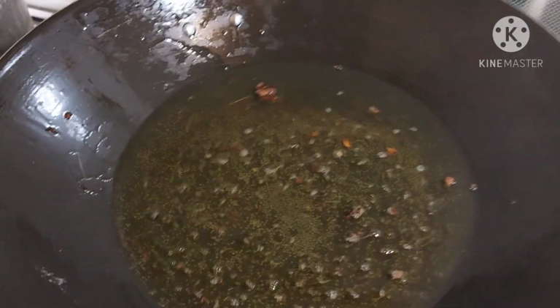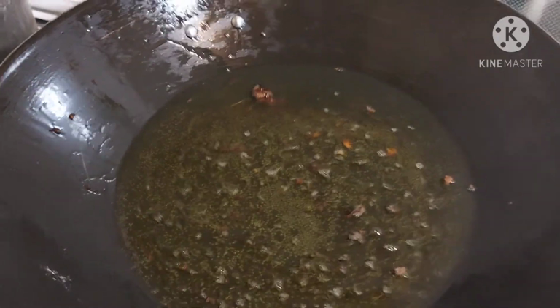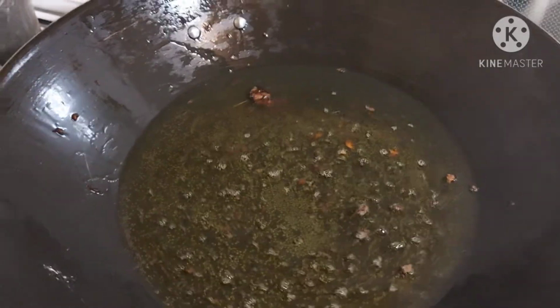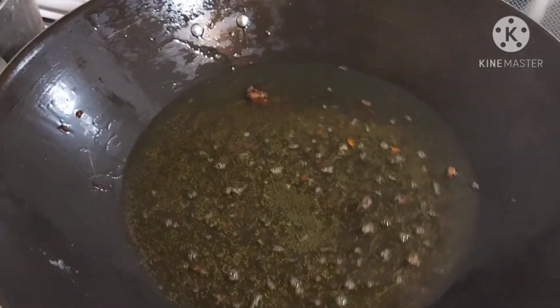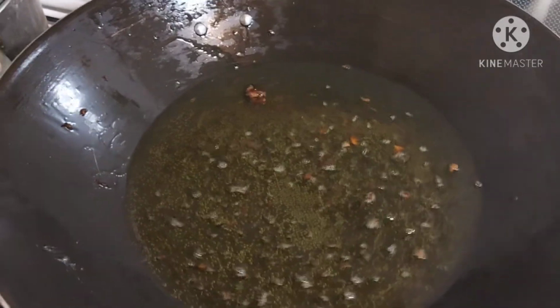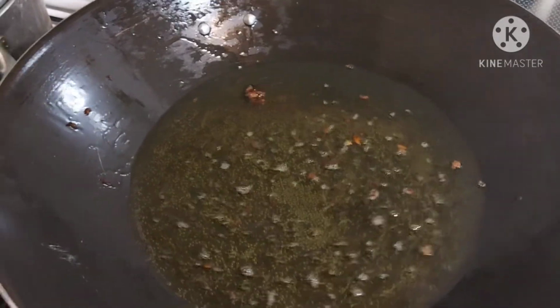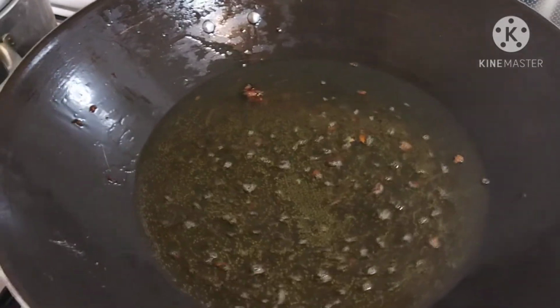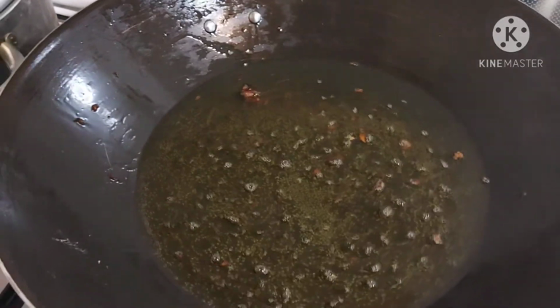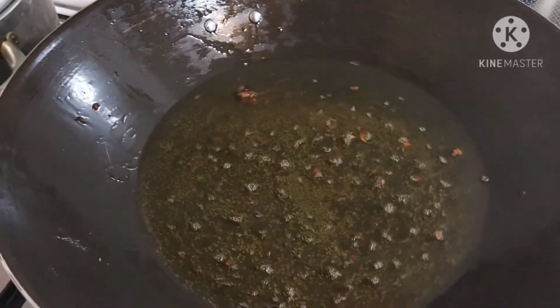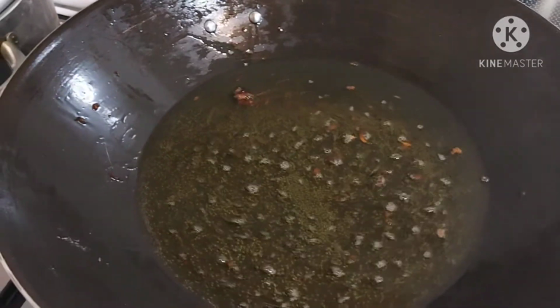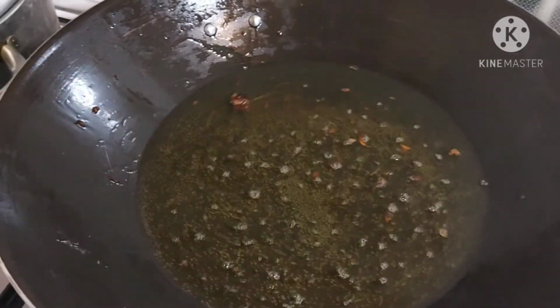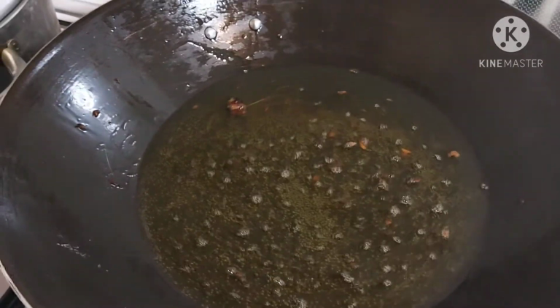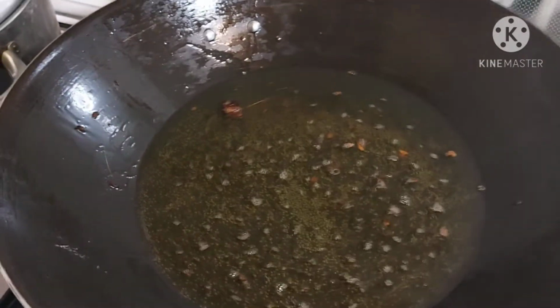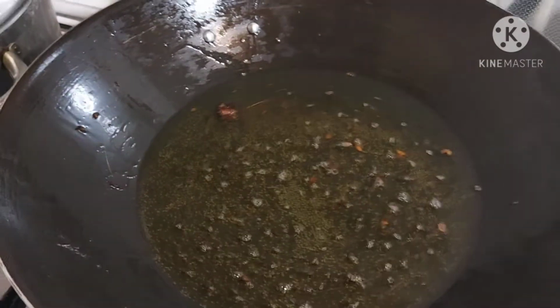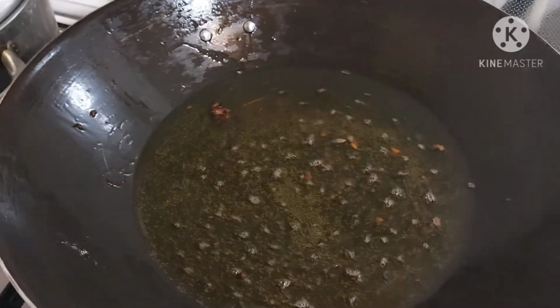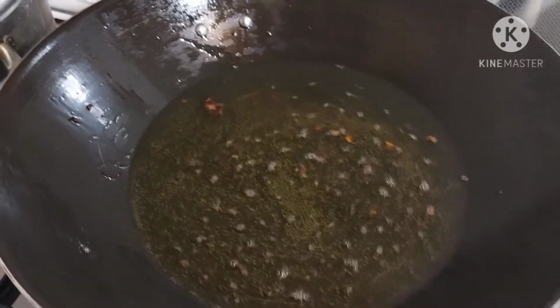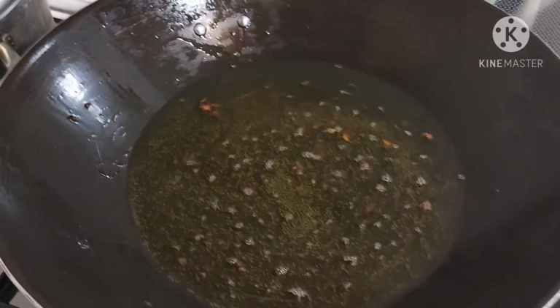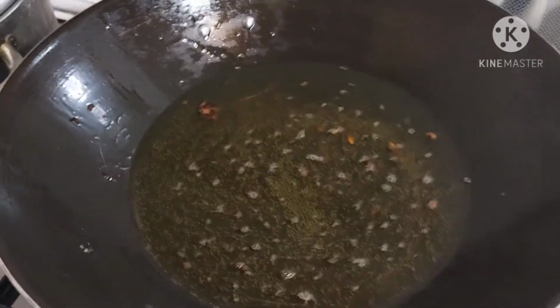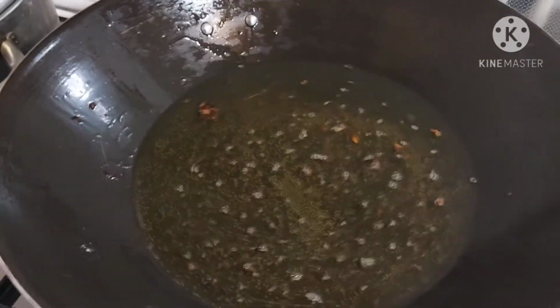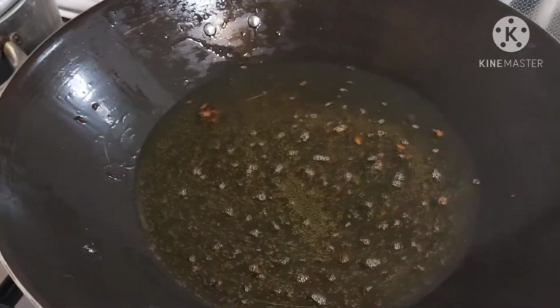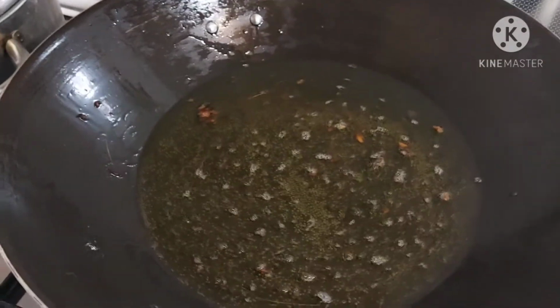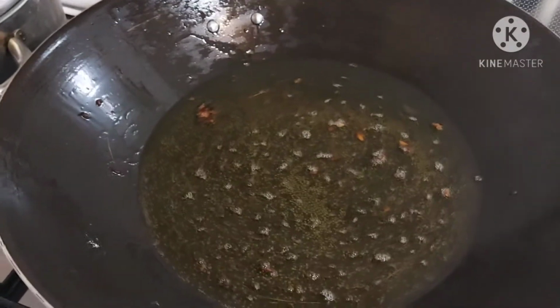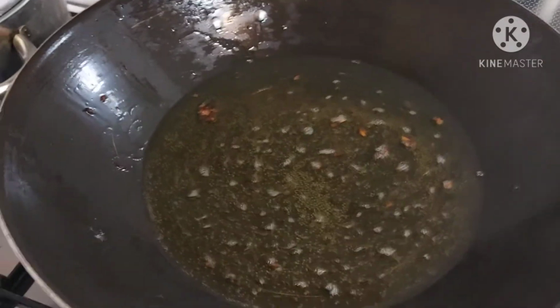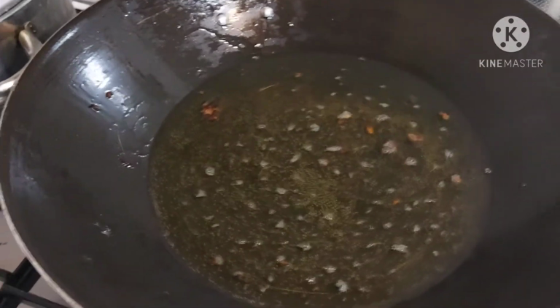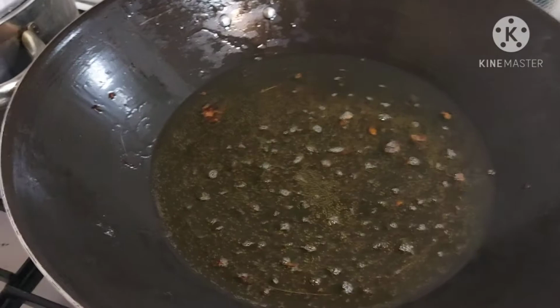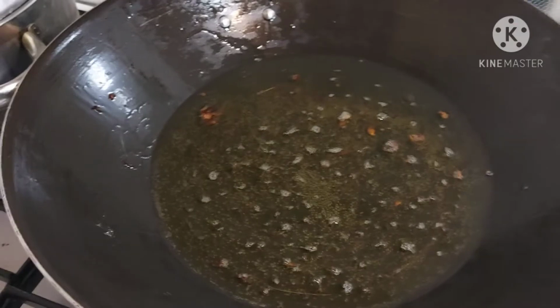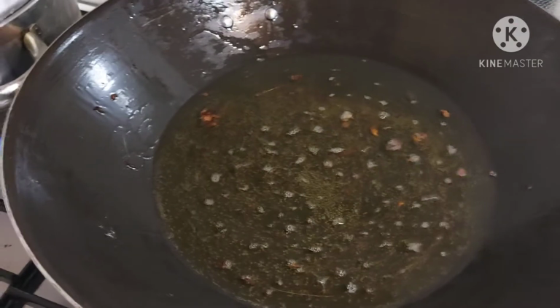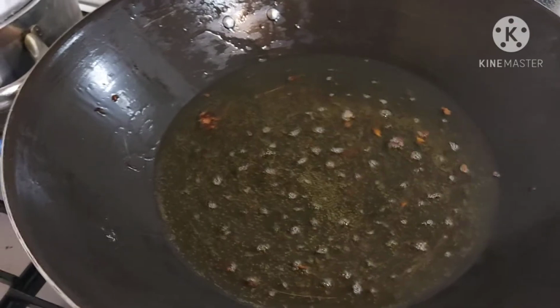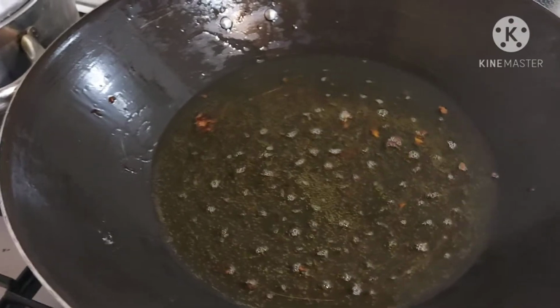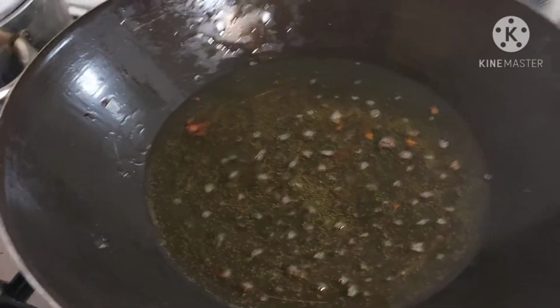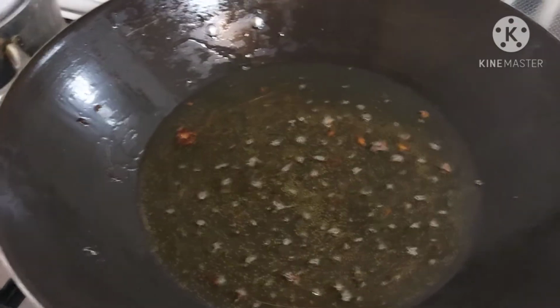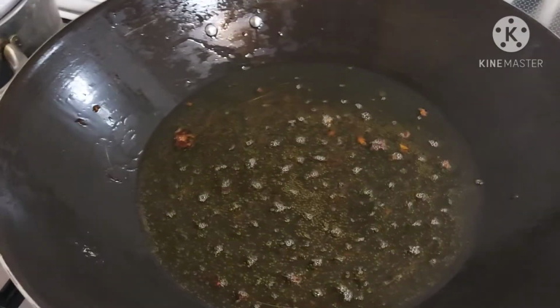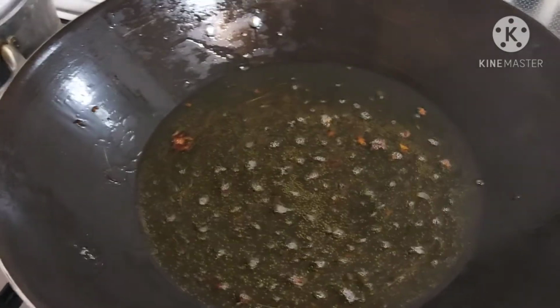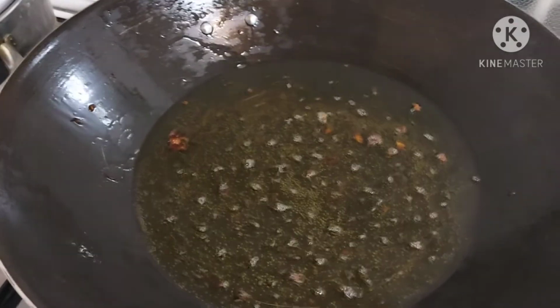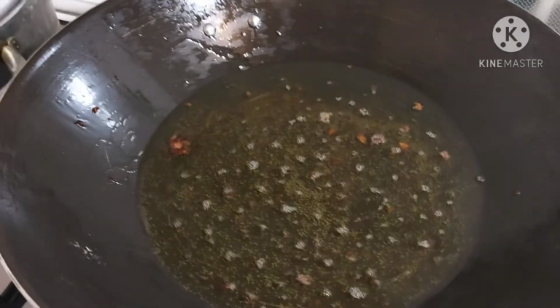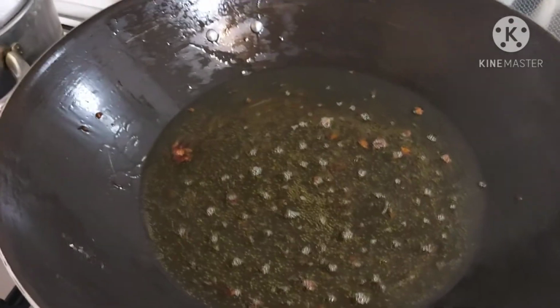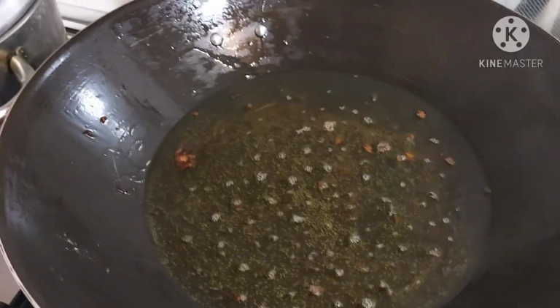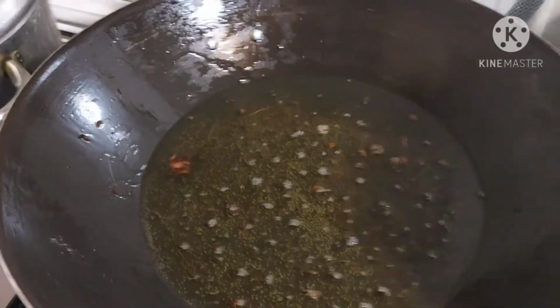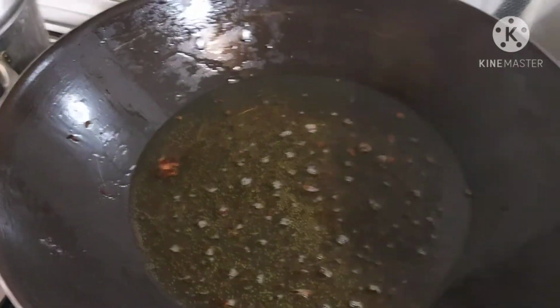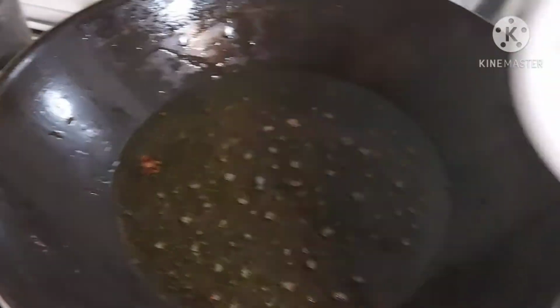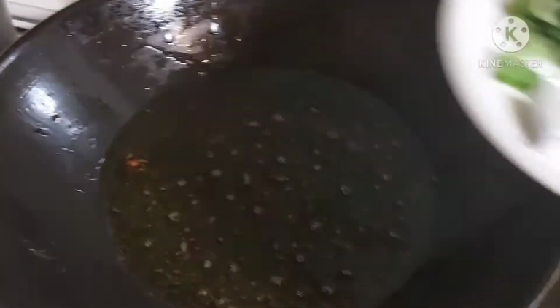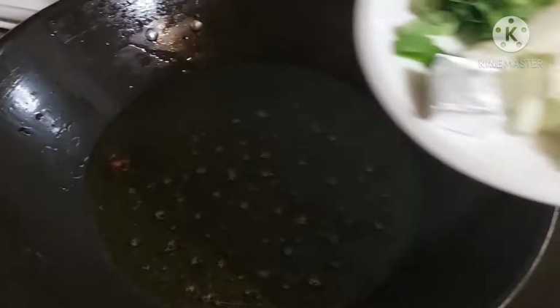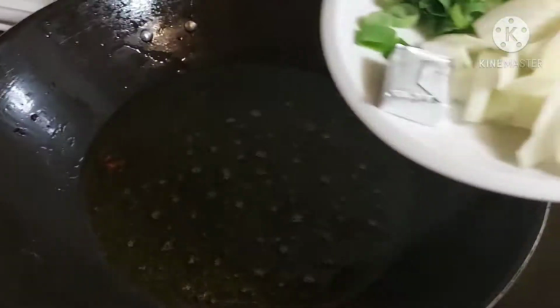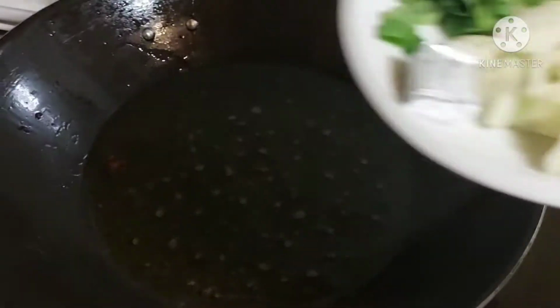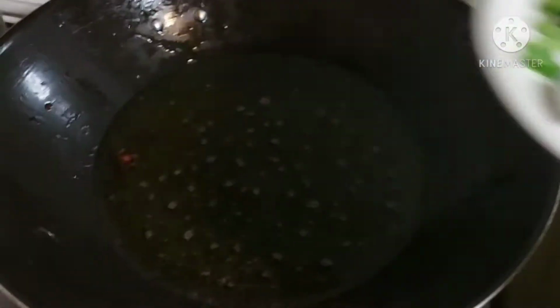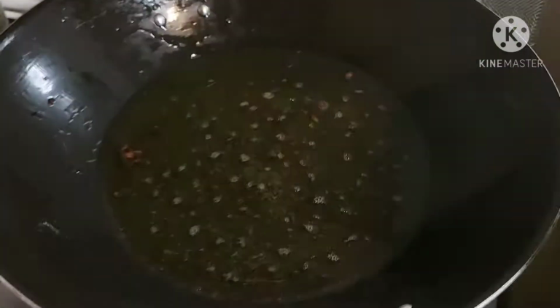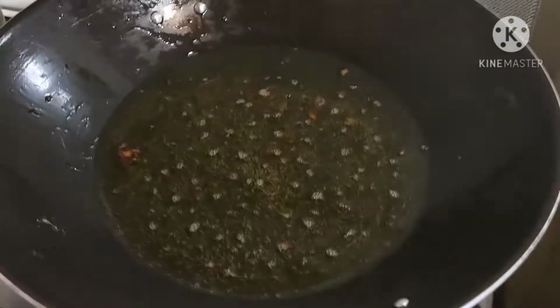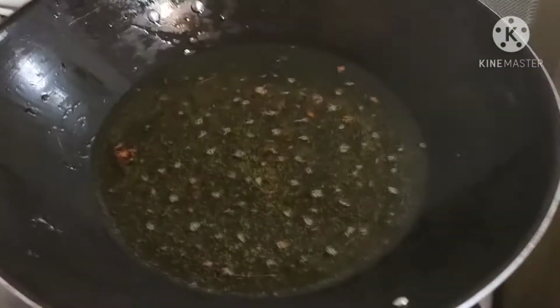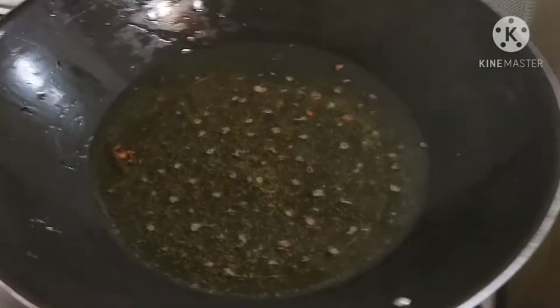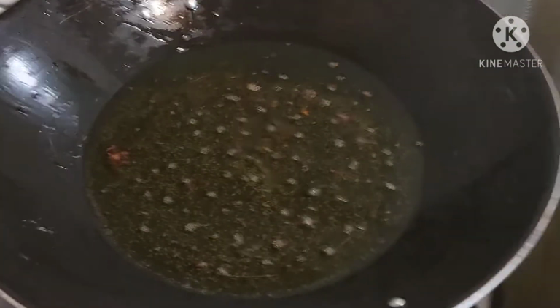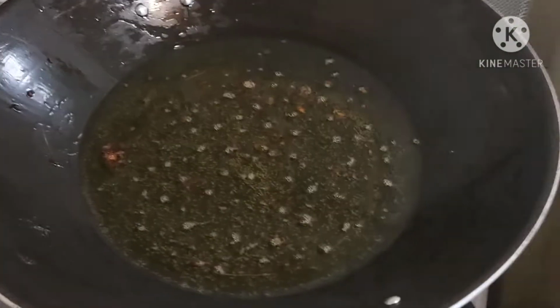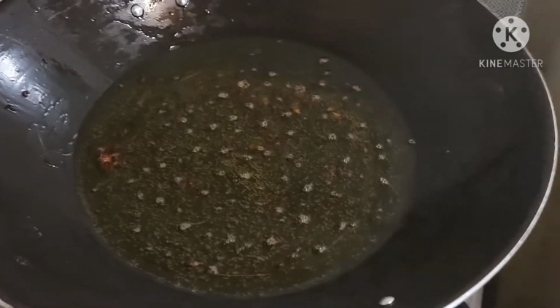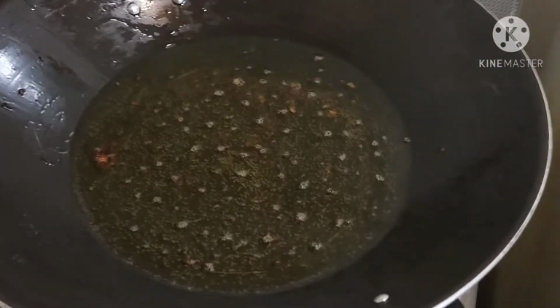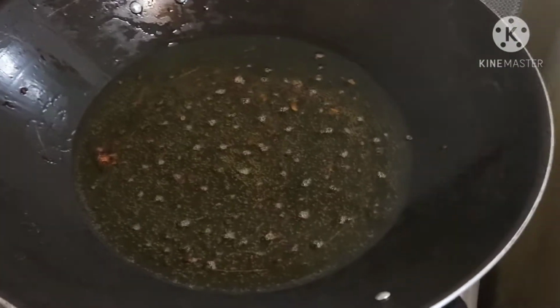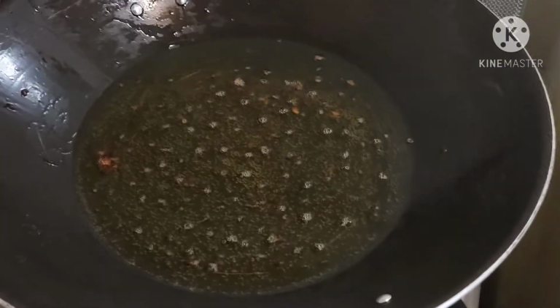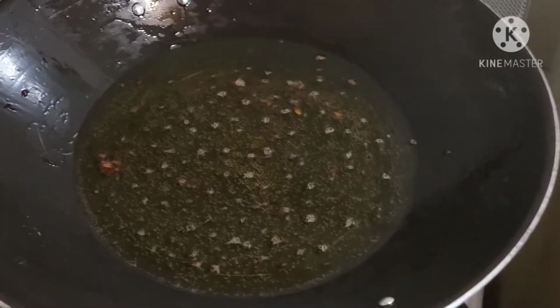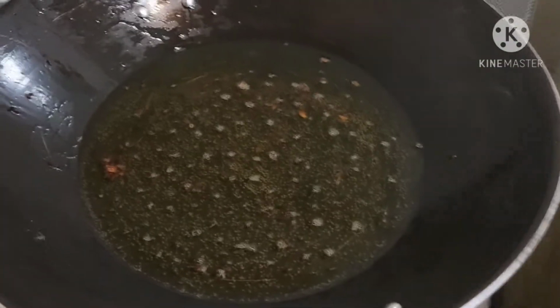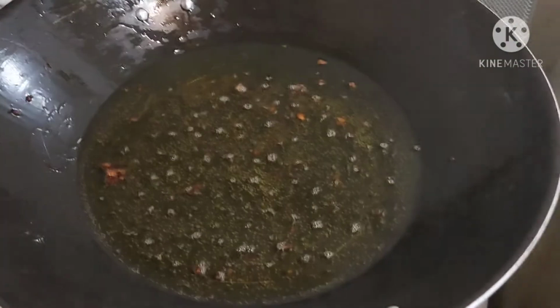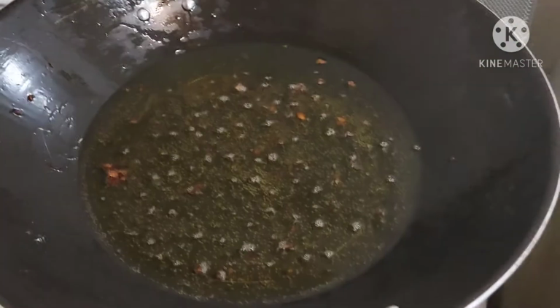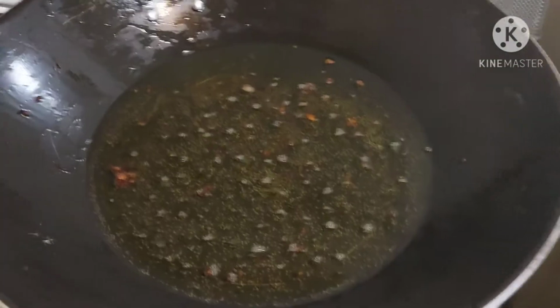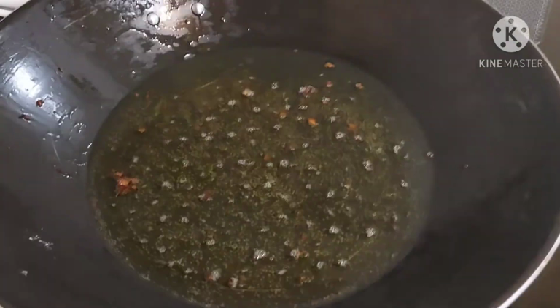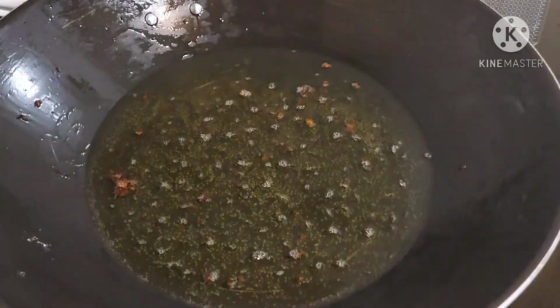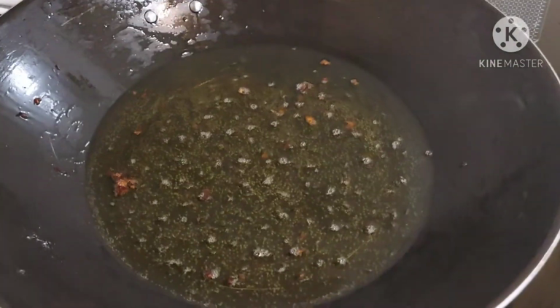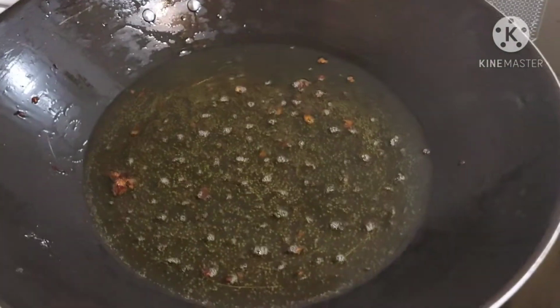What I will be doing now is put my onions in the pot.